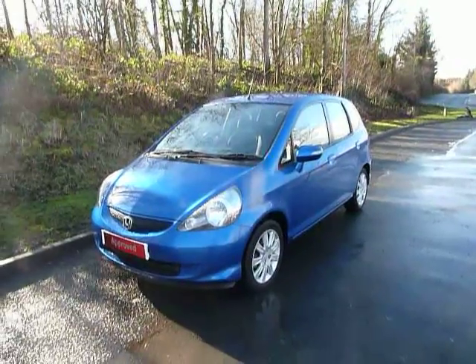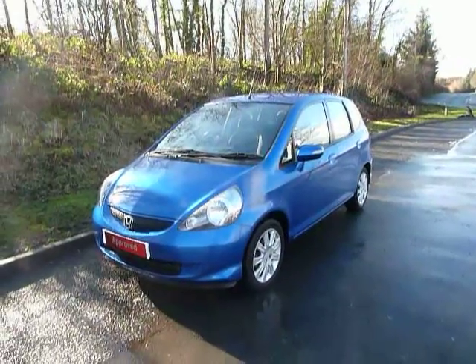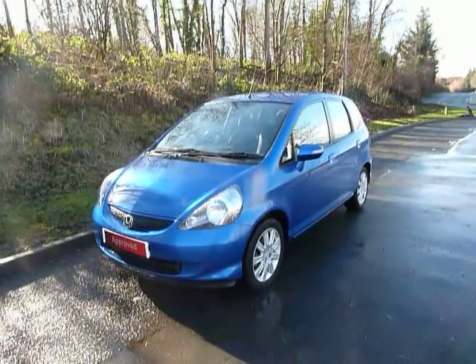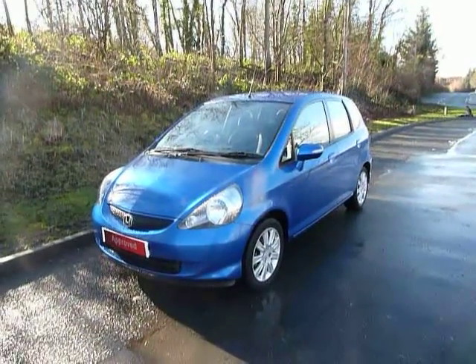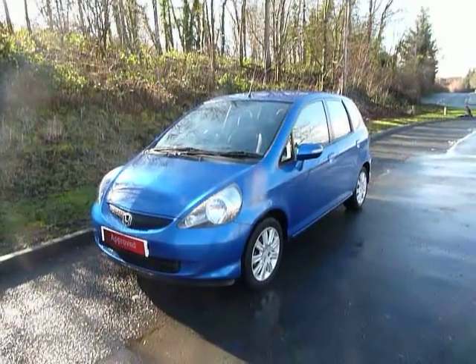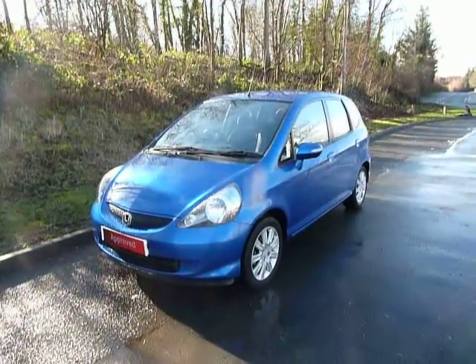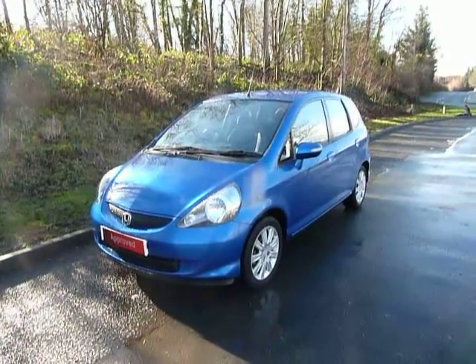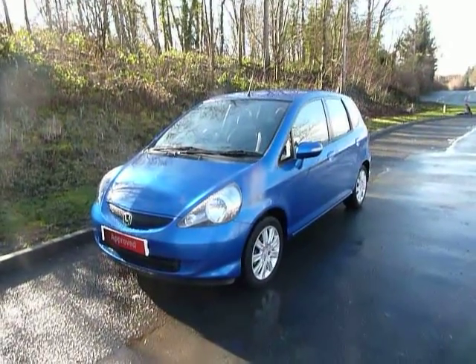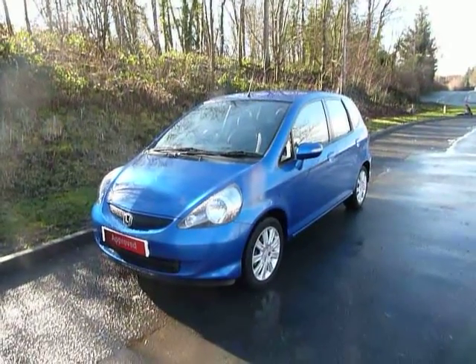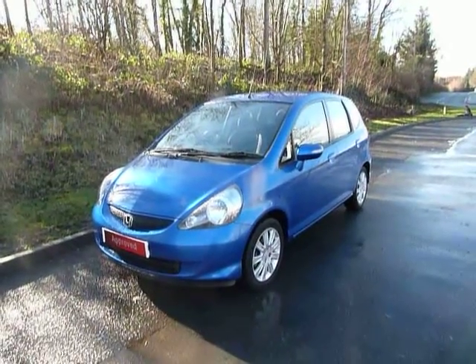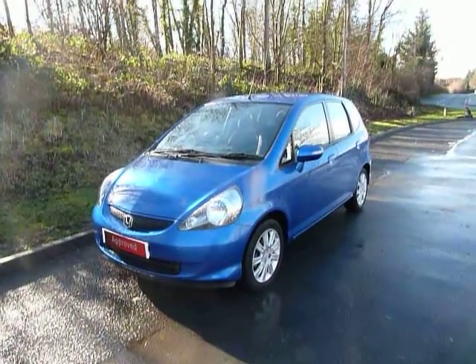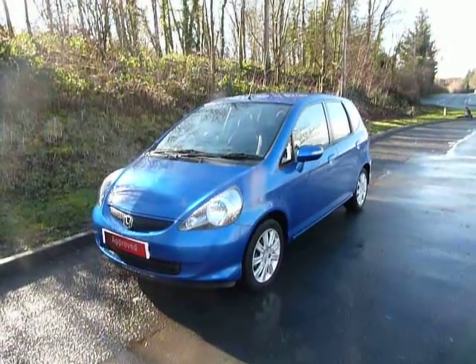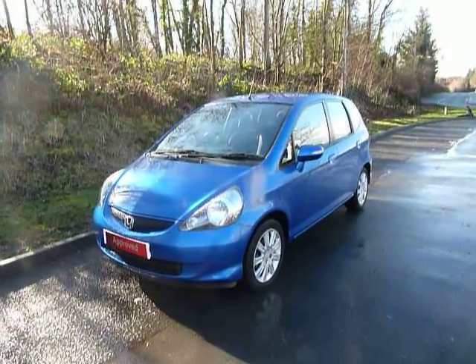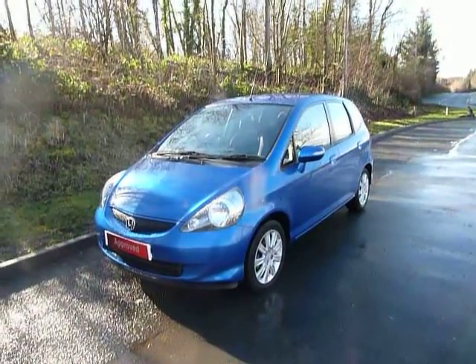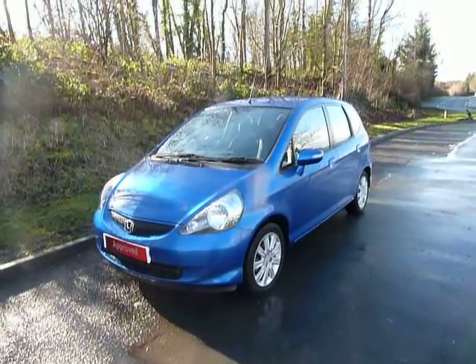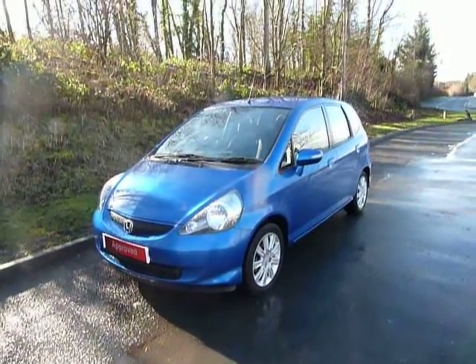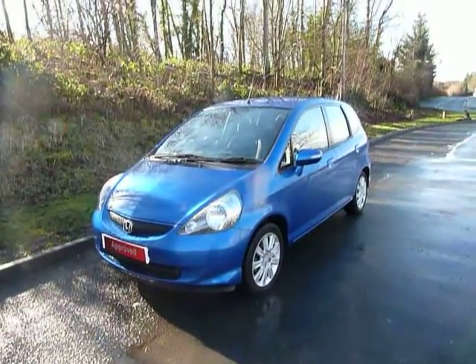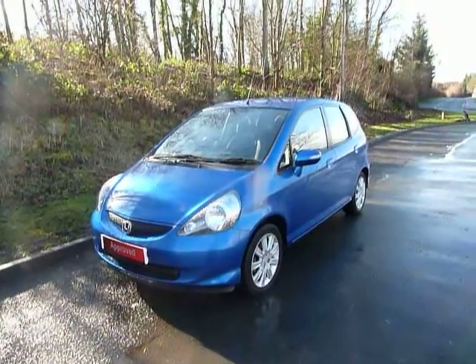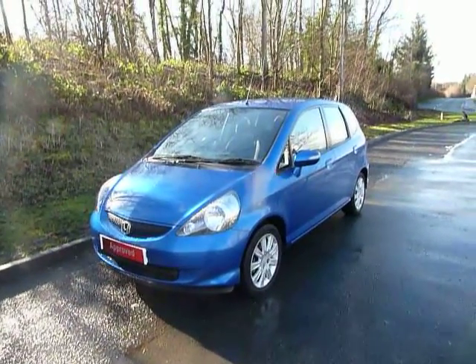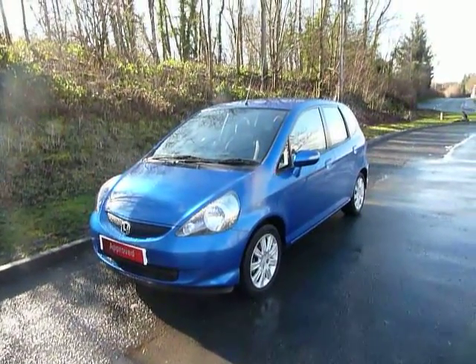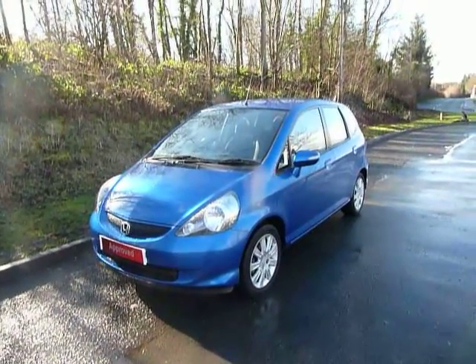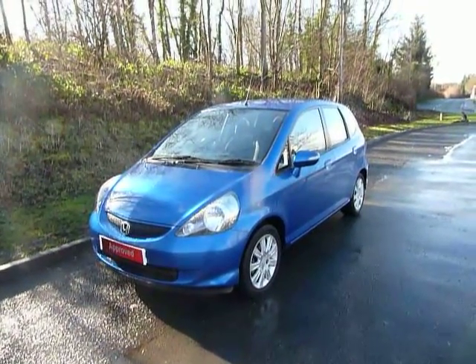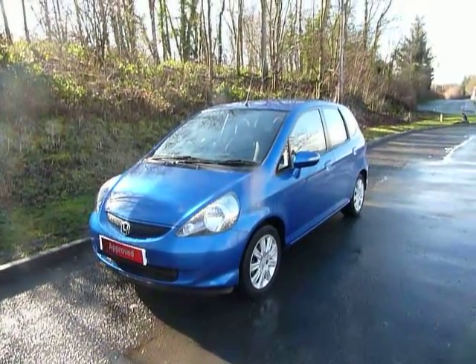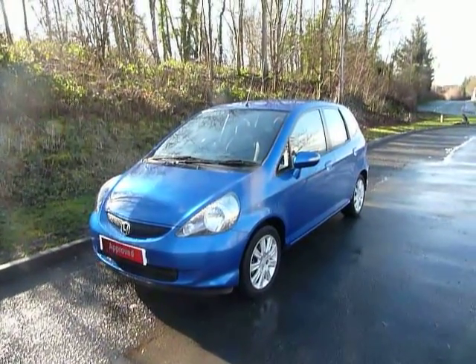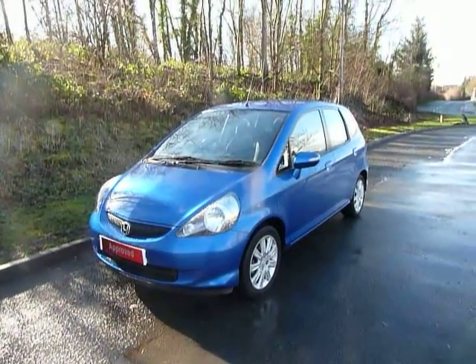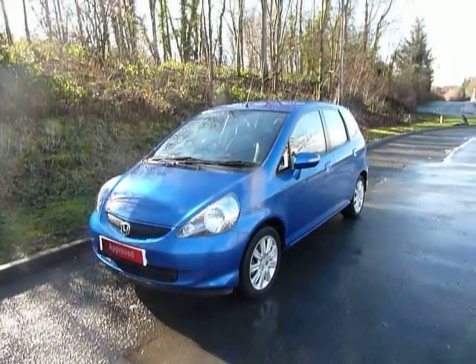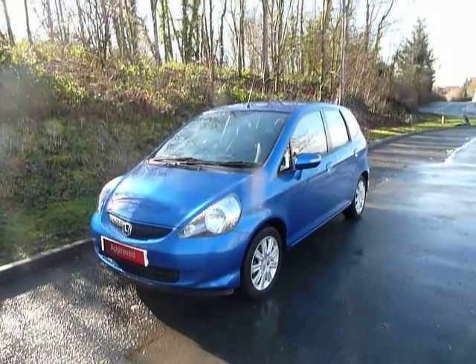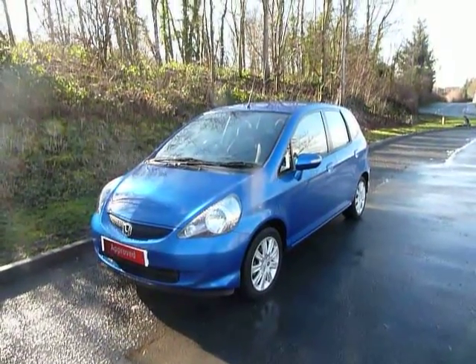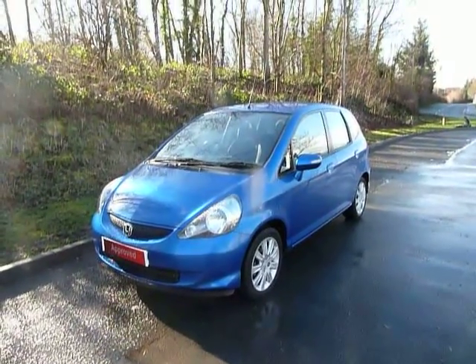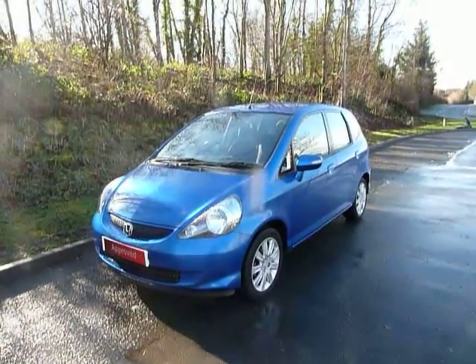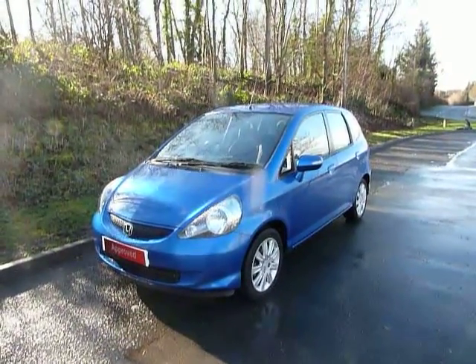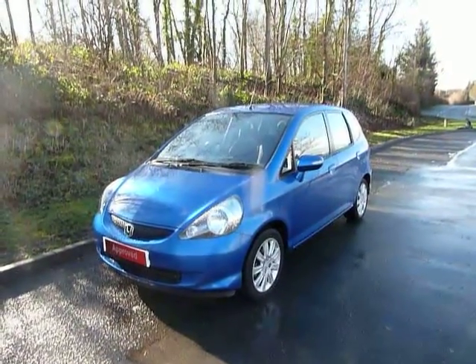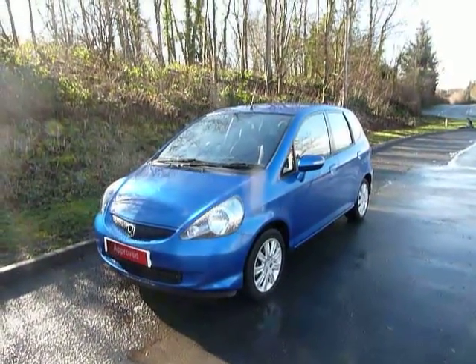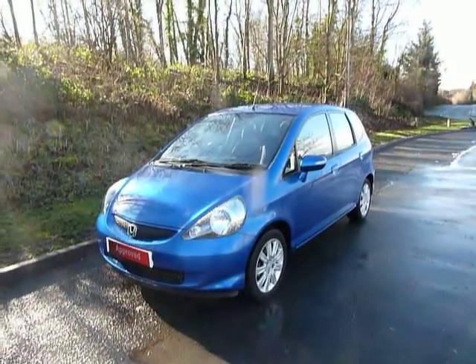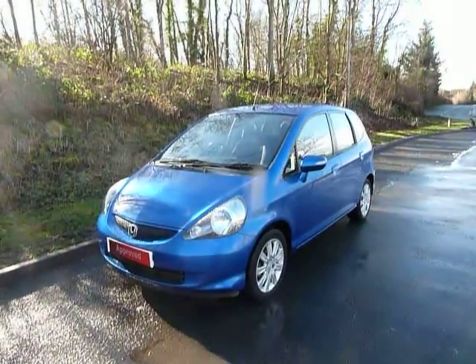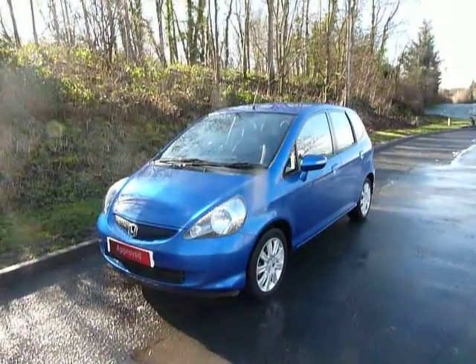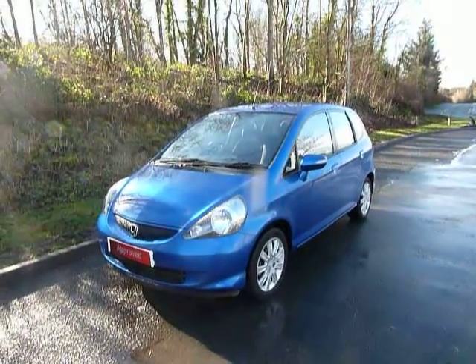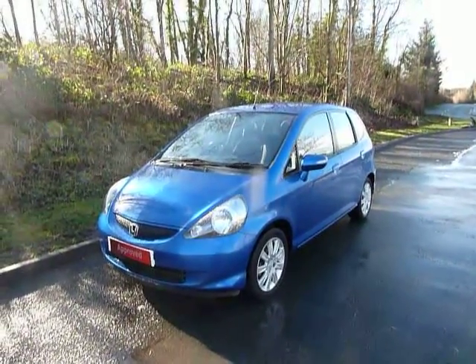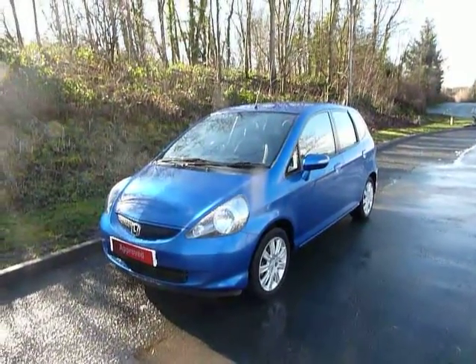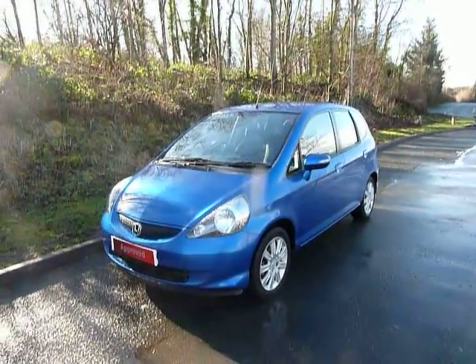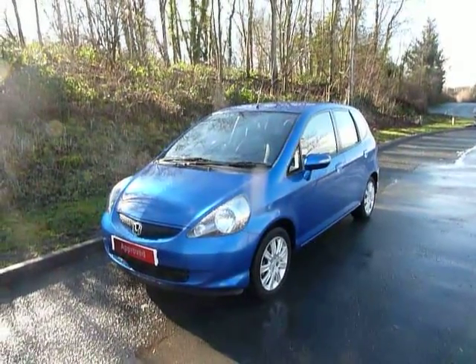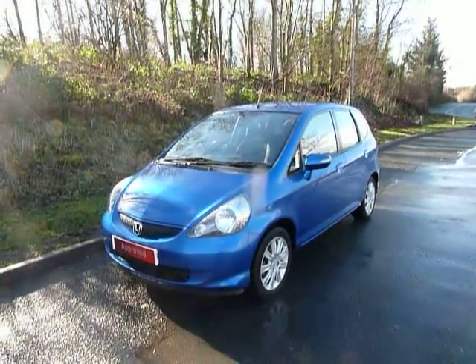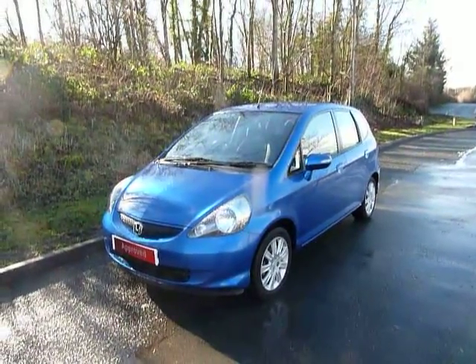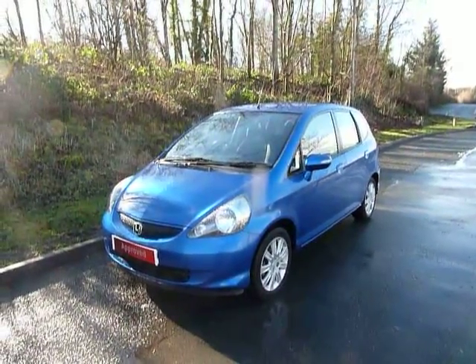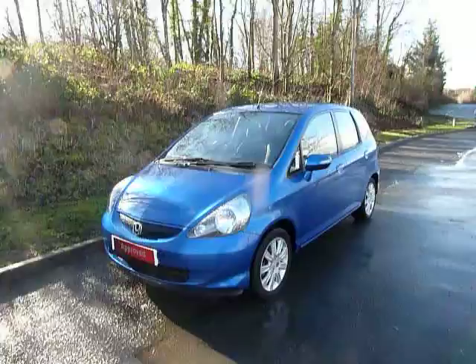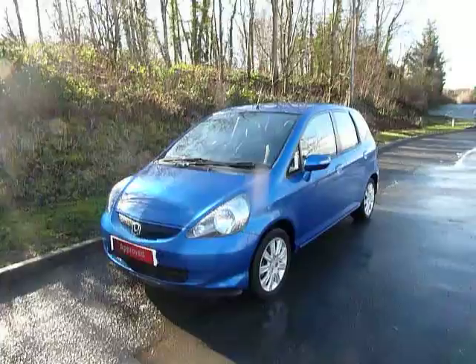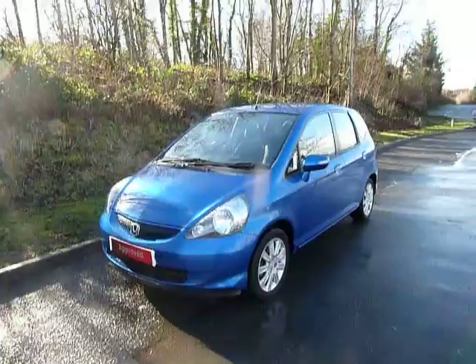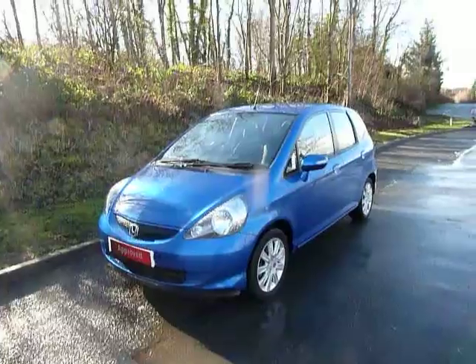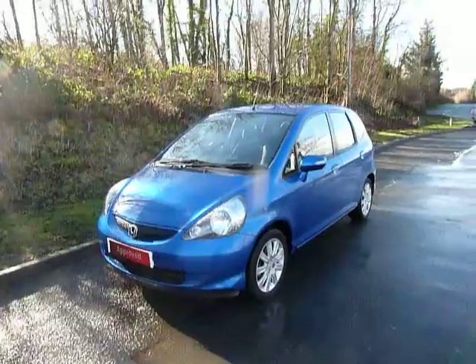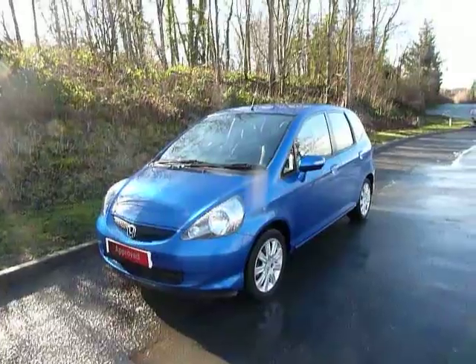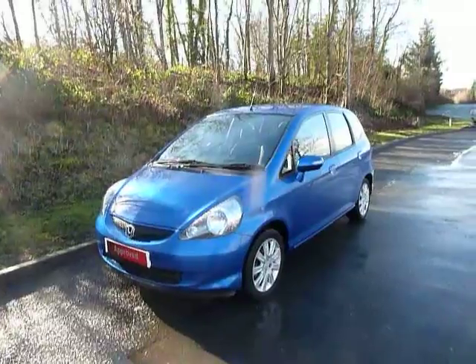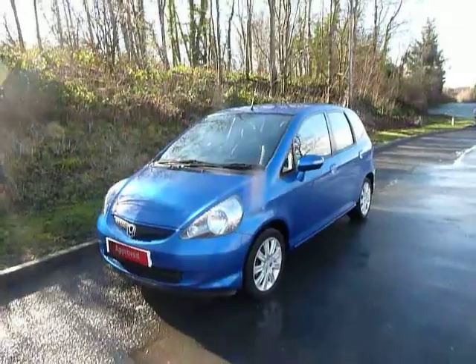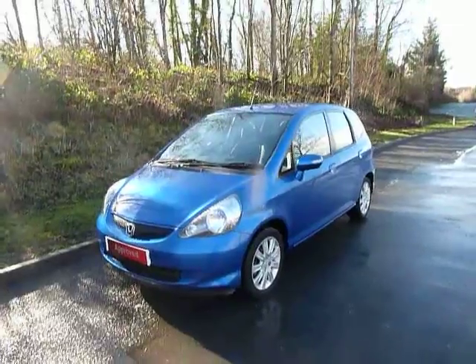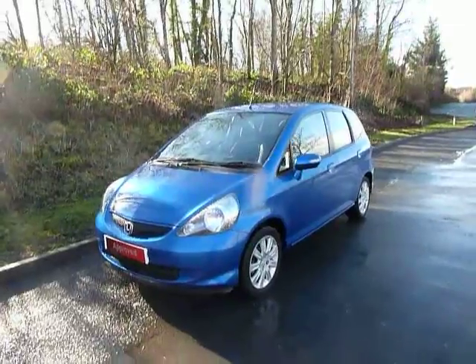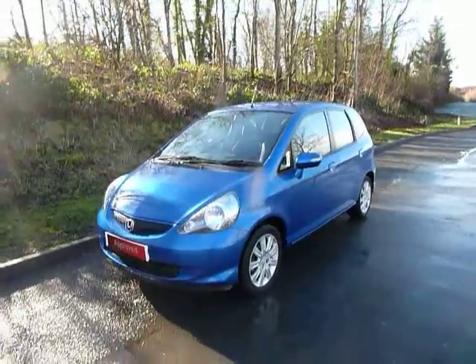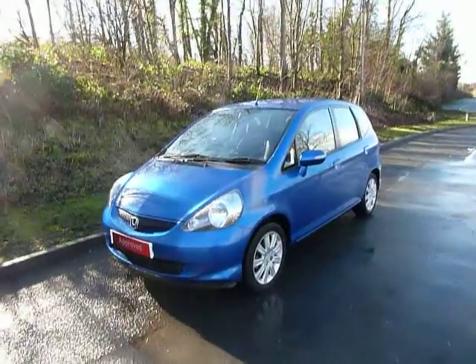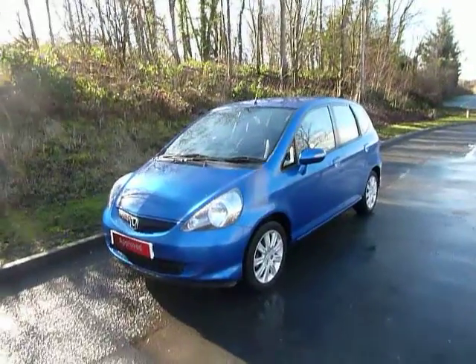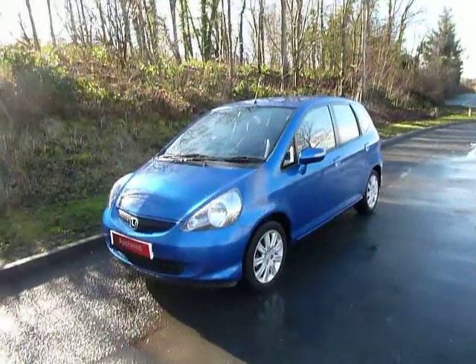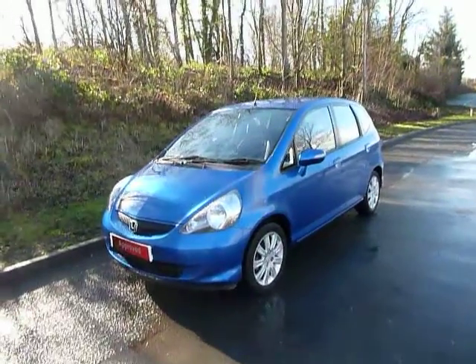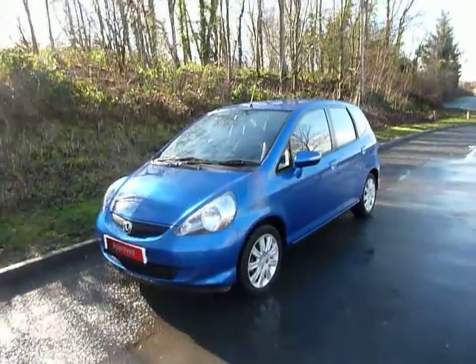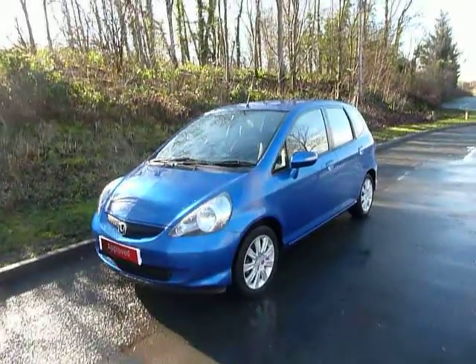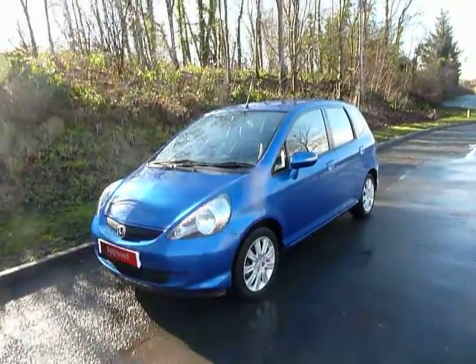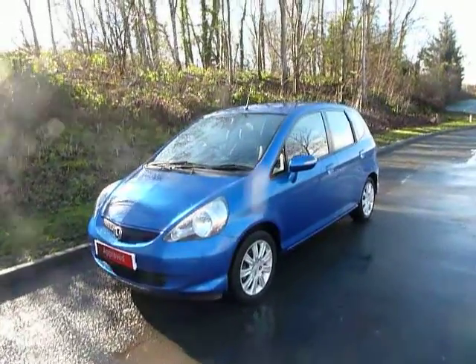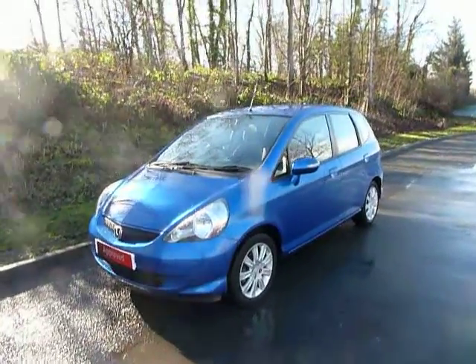Hello and welcome to JT Hughes. Today I'll be showing you around one of our used Hondas. This one is a Honda Jazz.